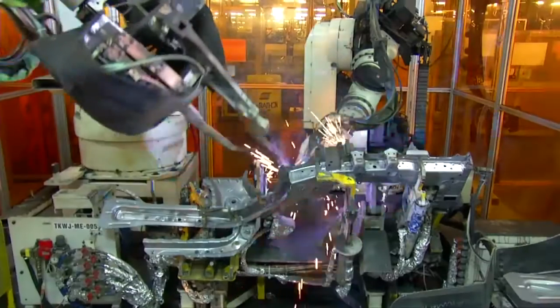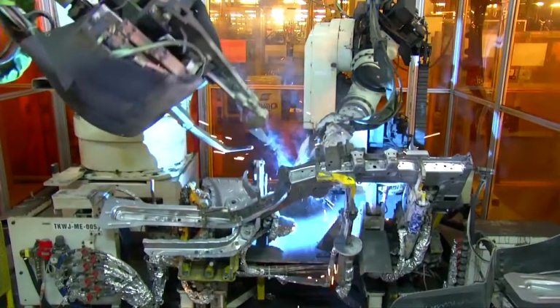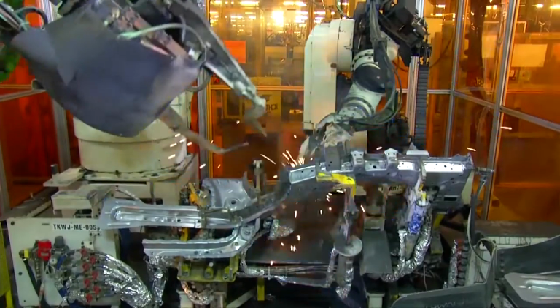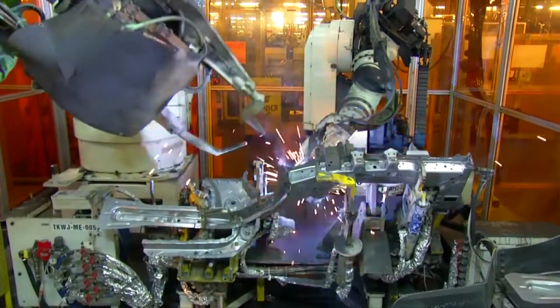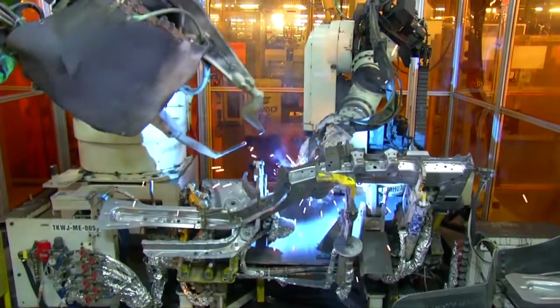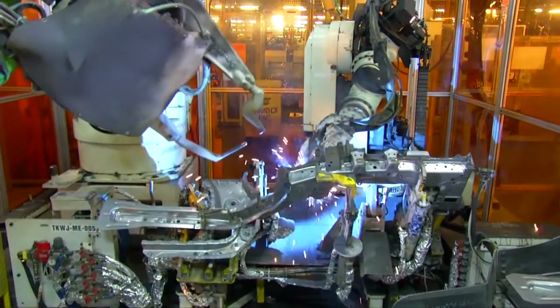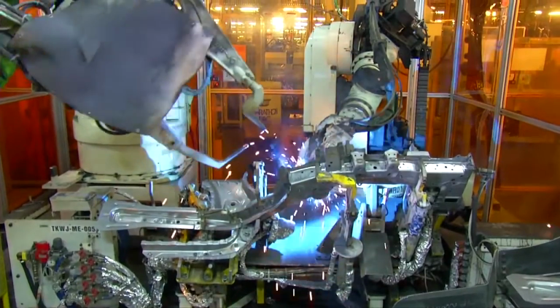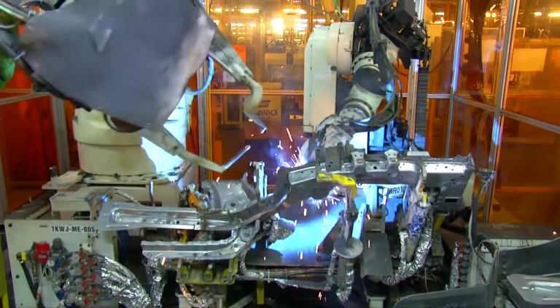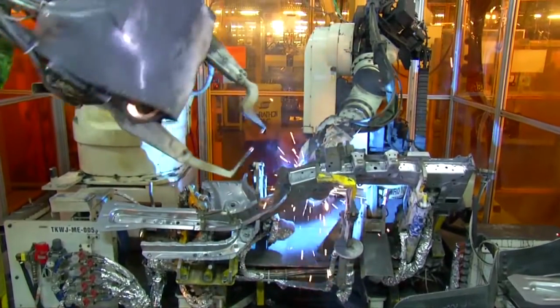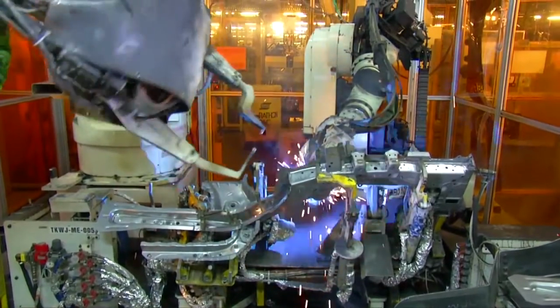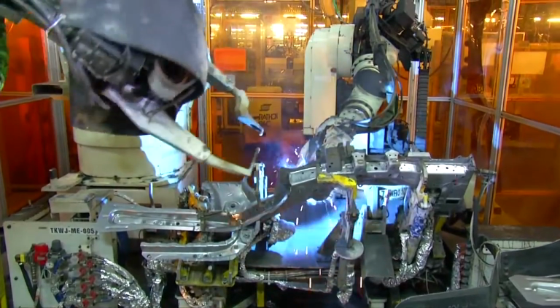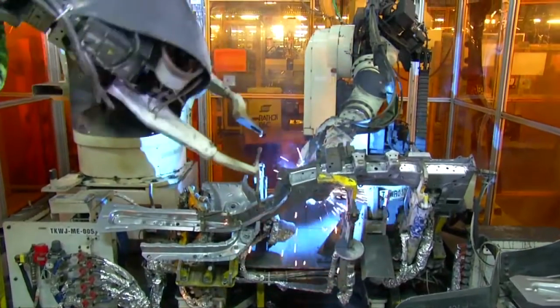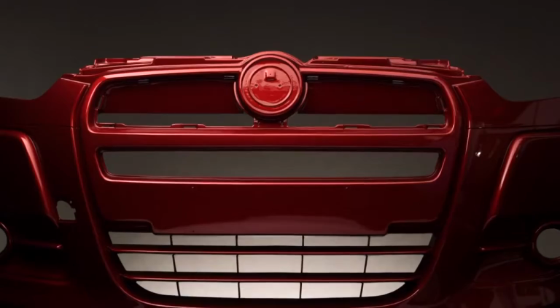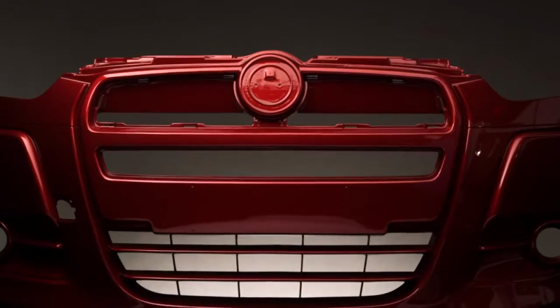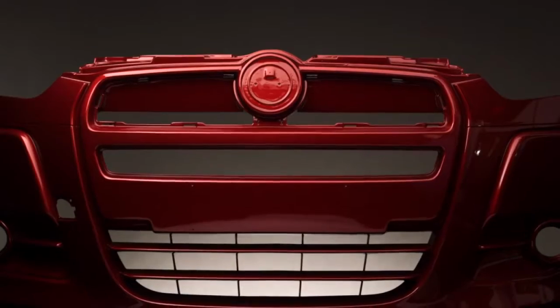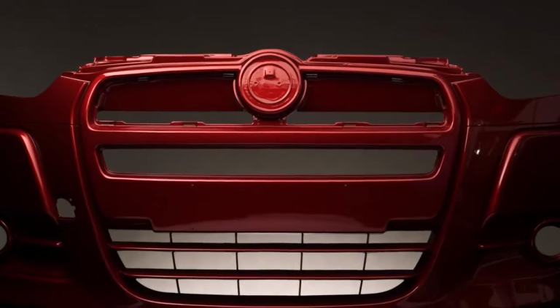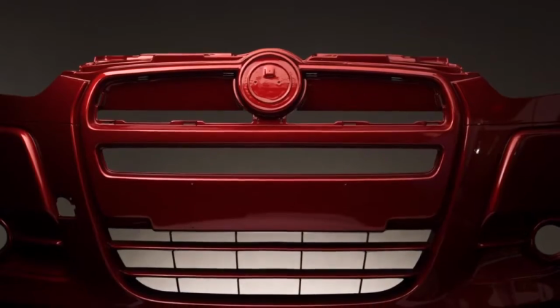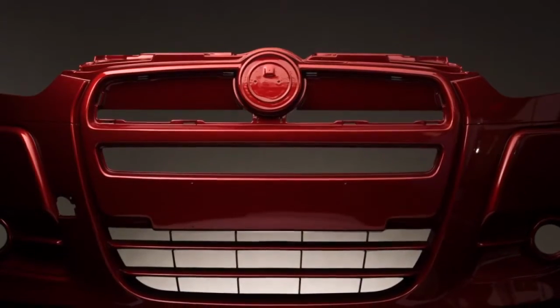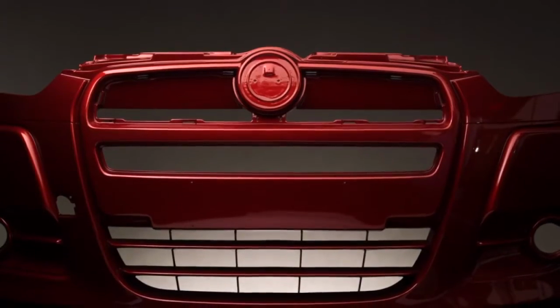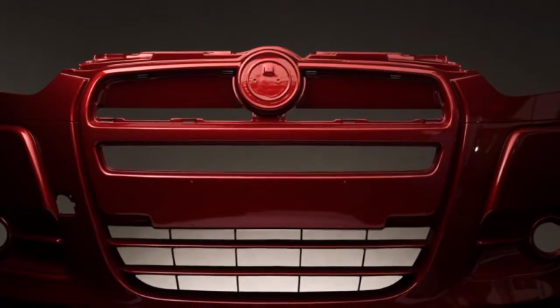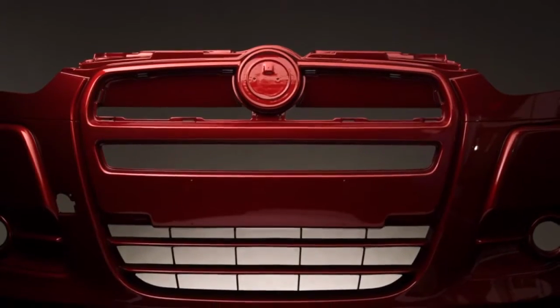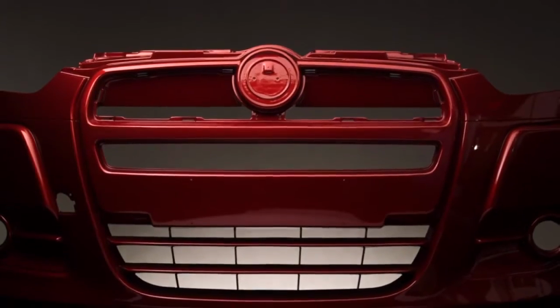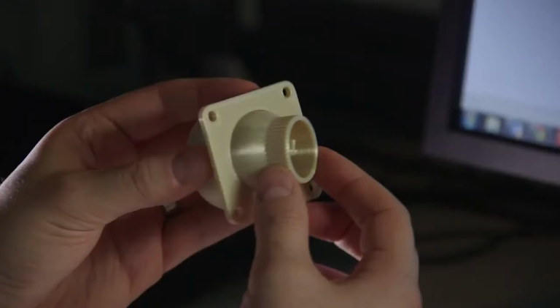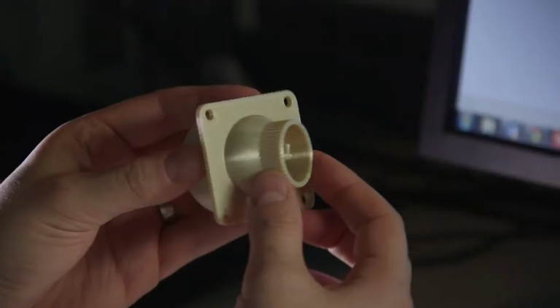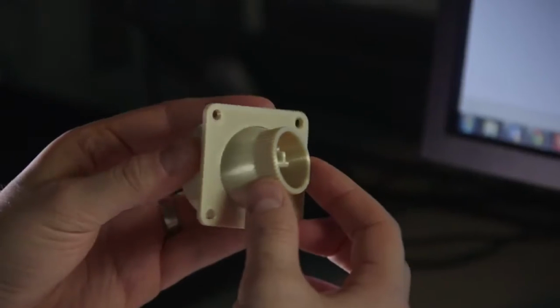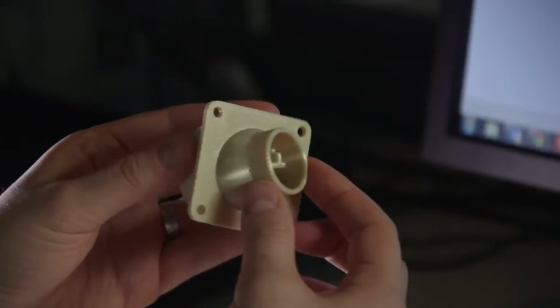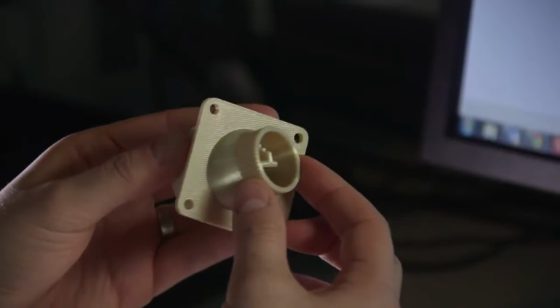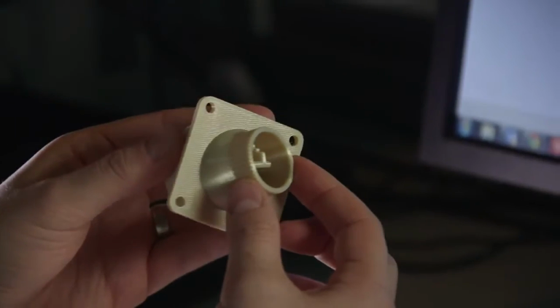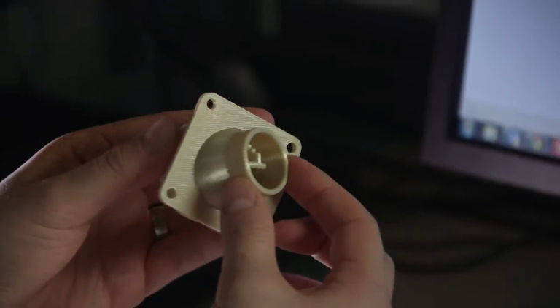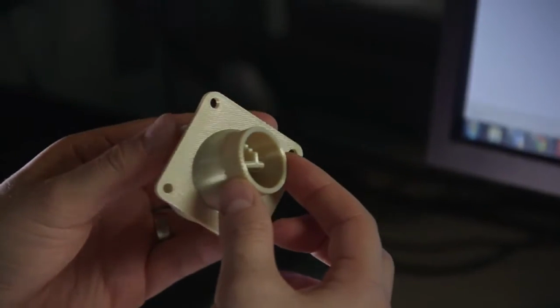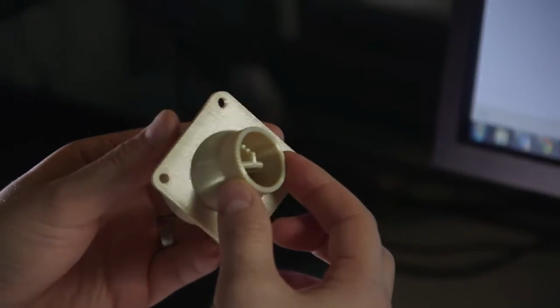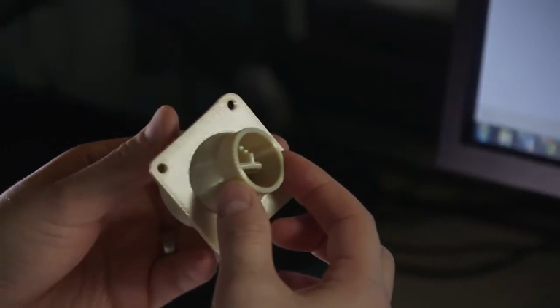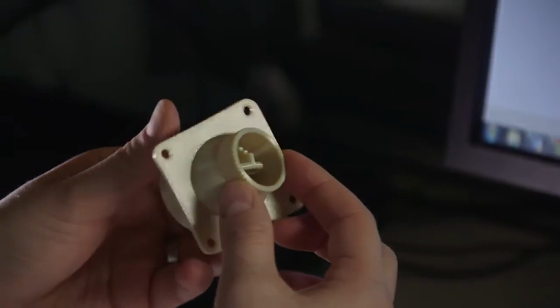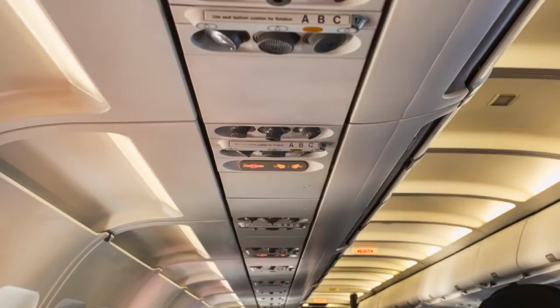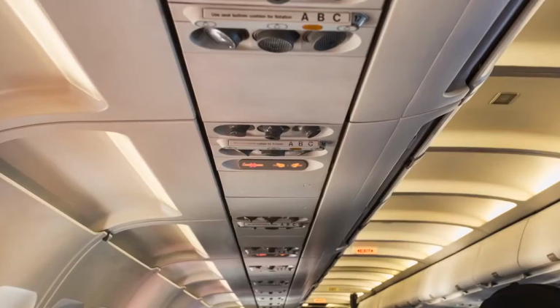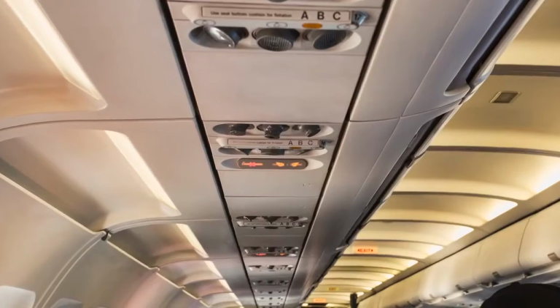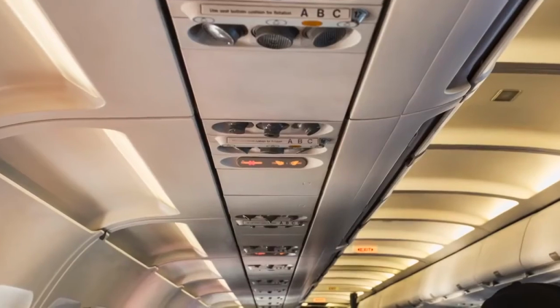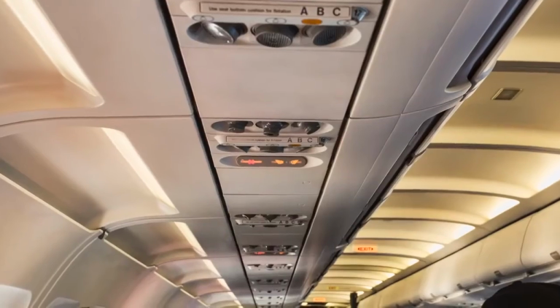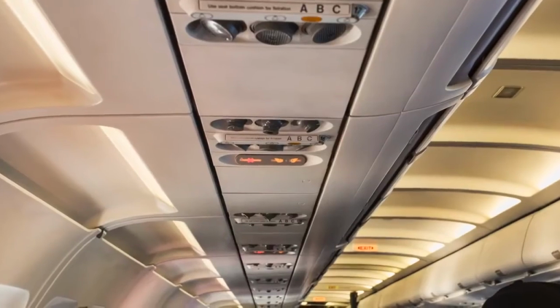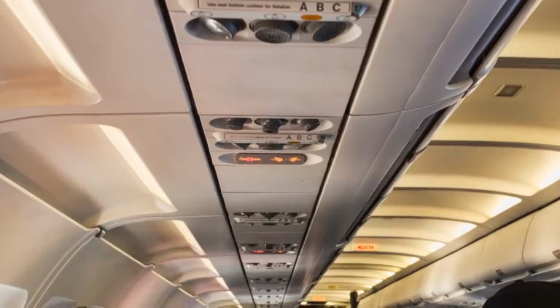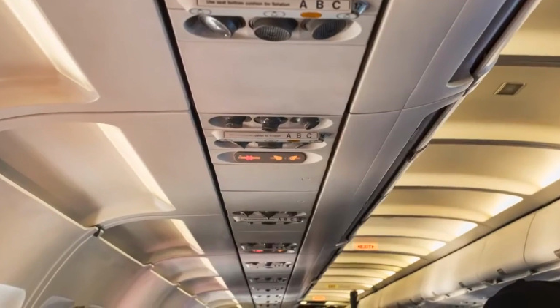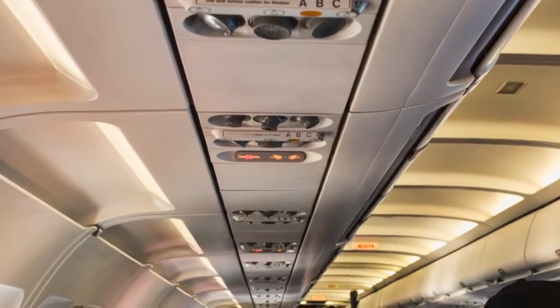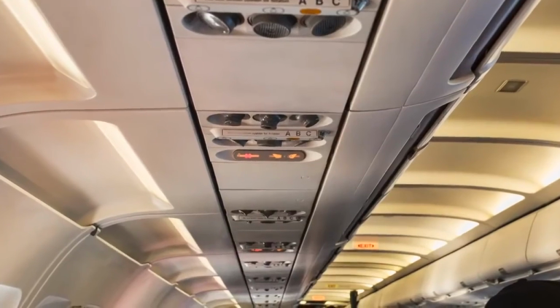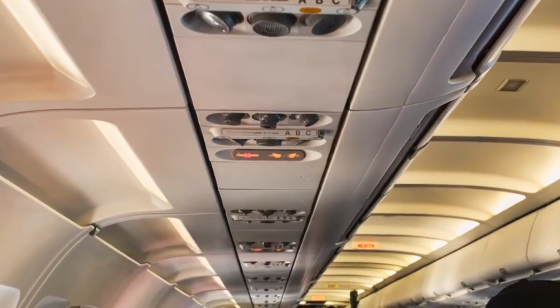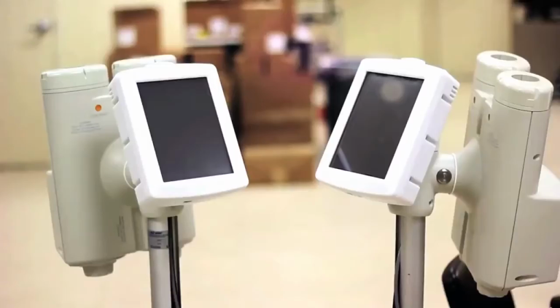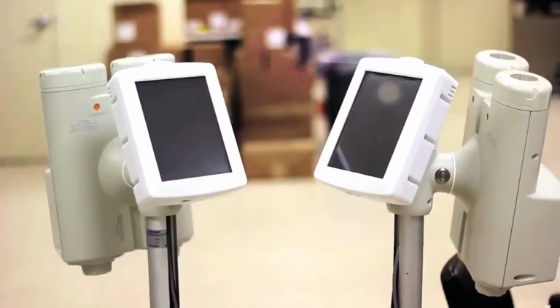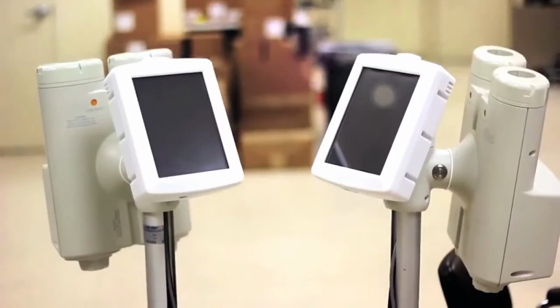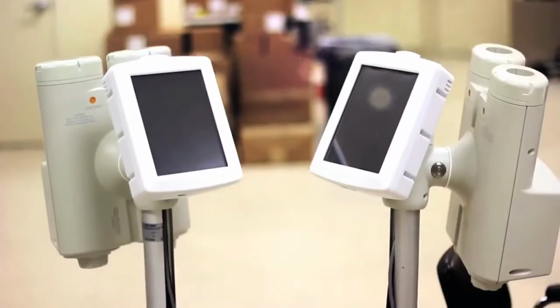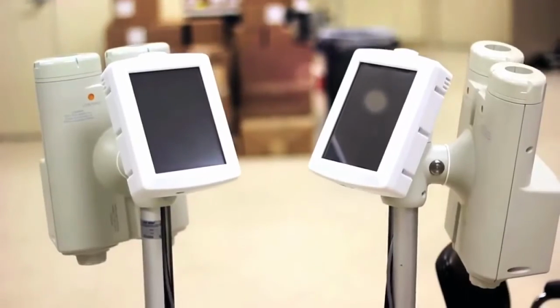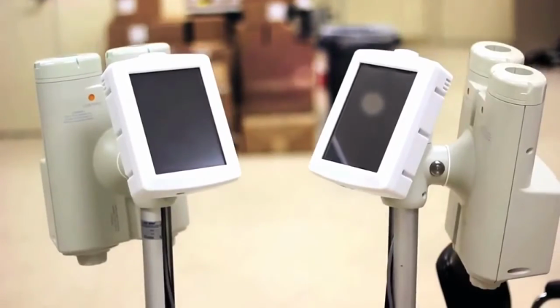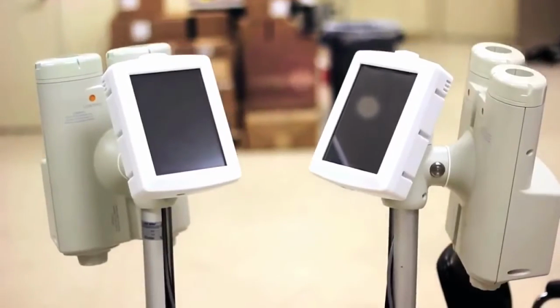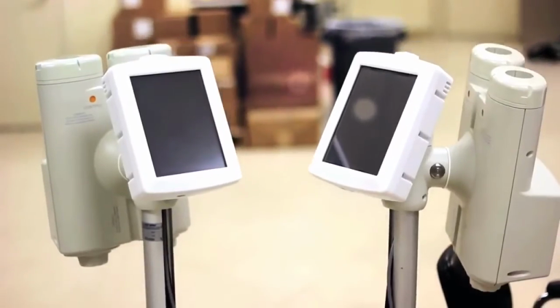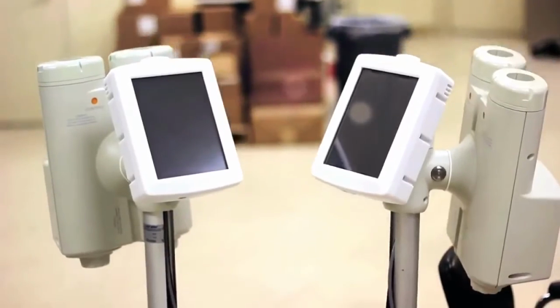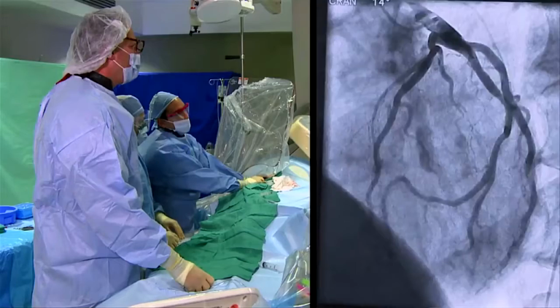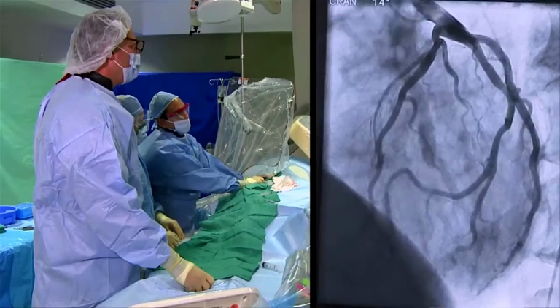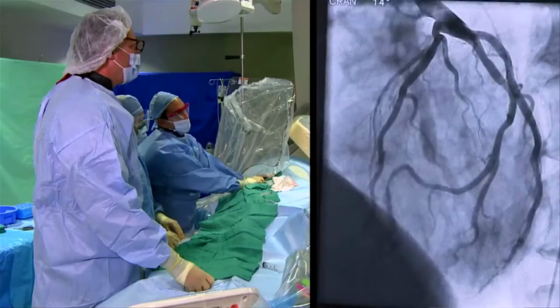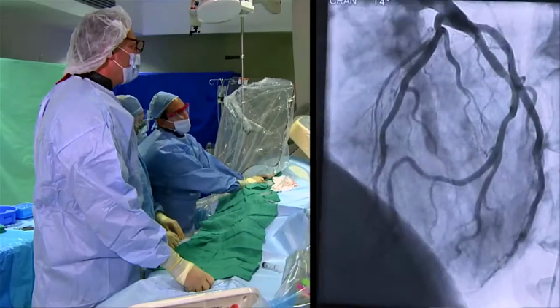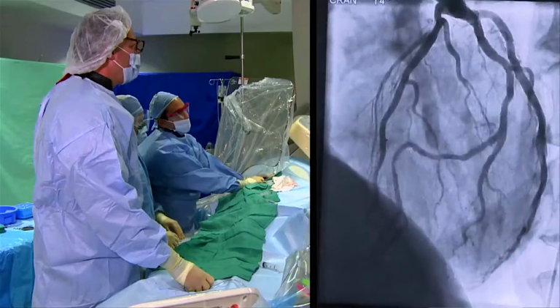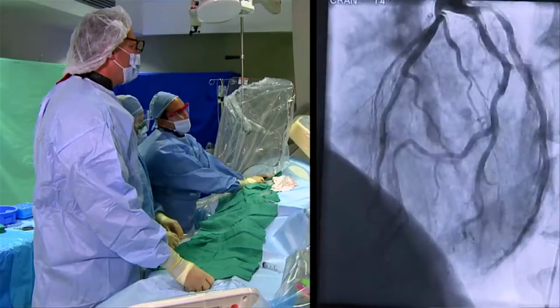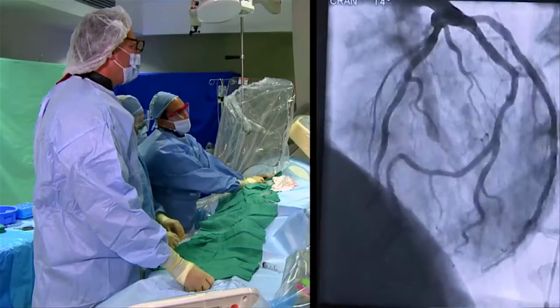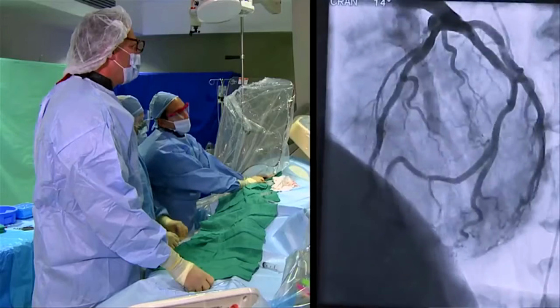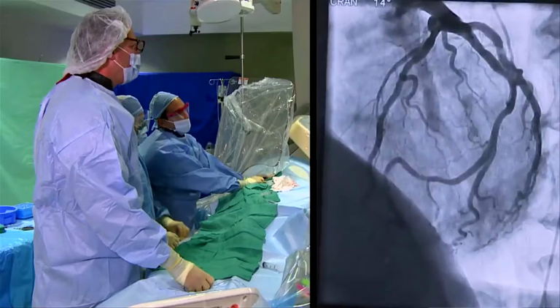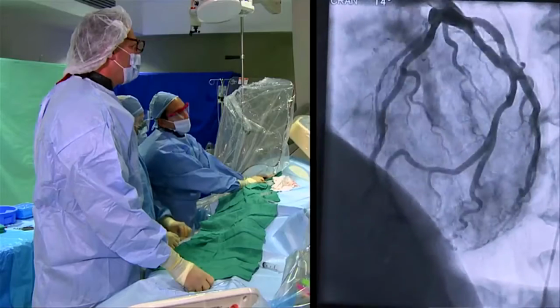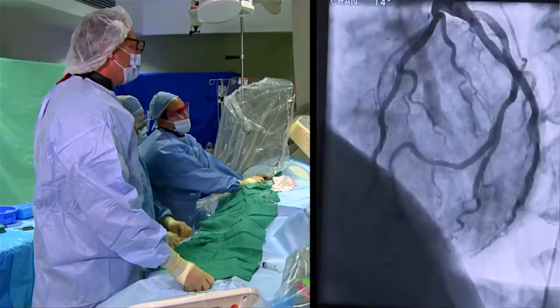FDM parts are helping to build the cars you drive. They're in the airplanes you fly in. They're in the medical devices that save lives.